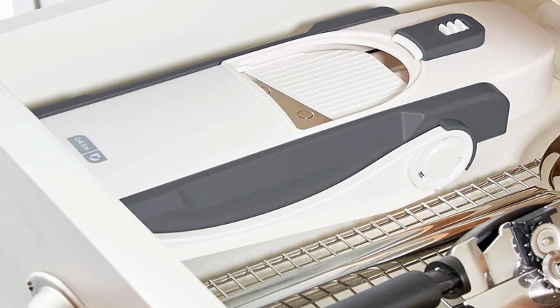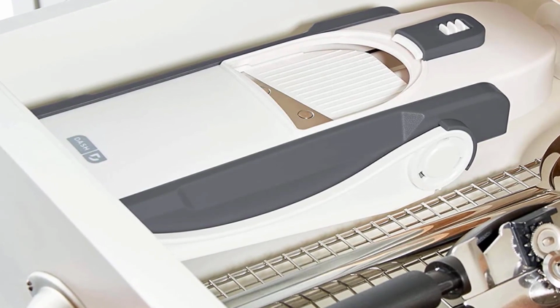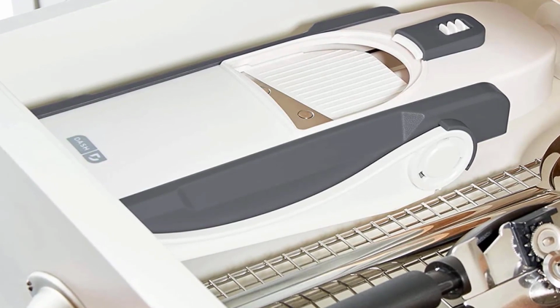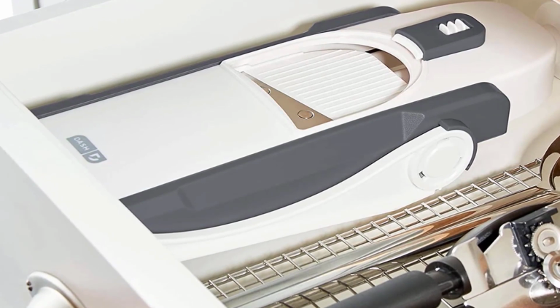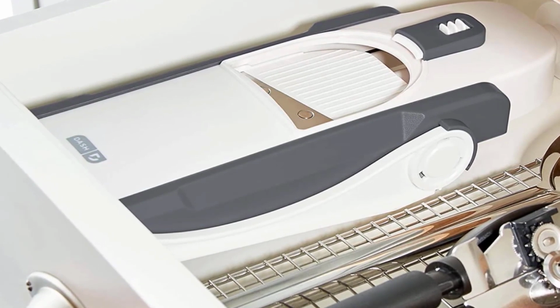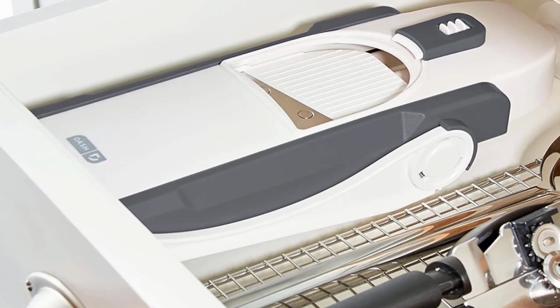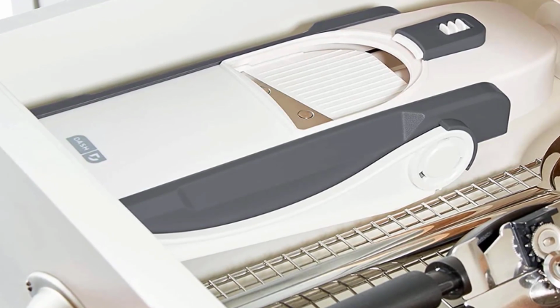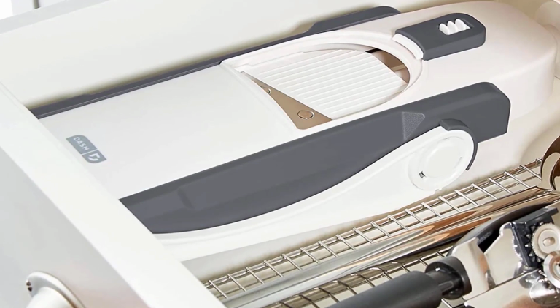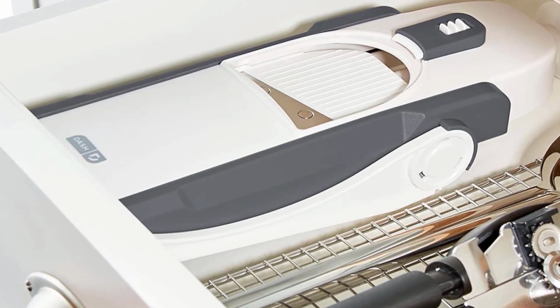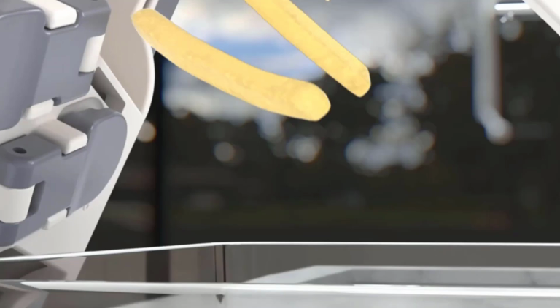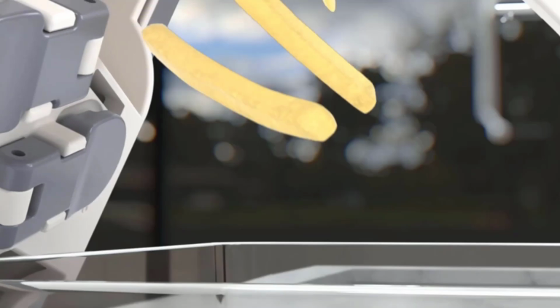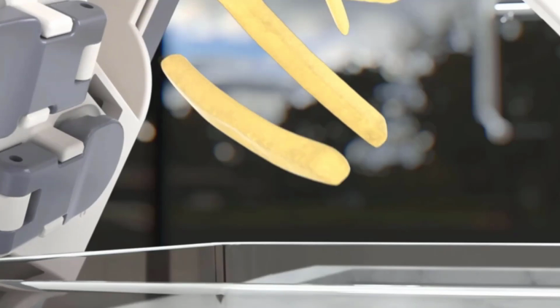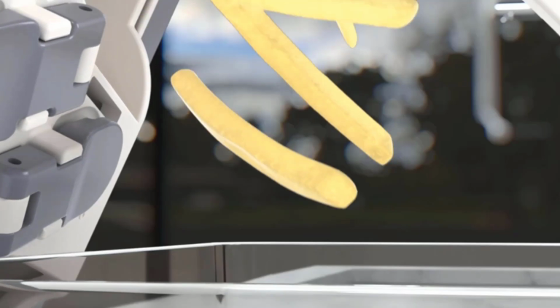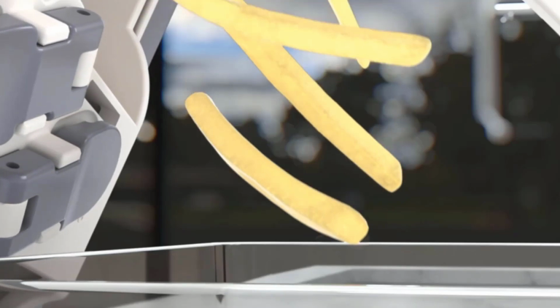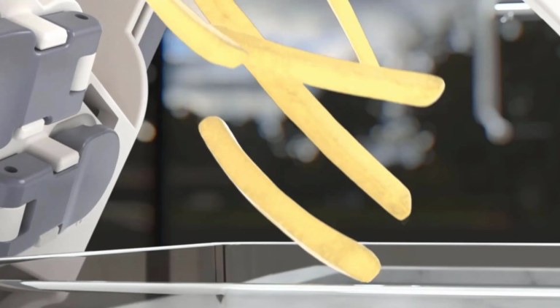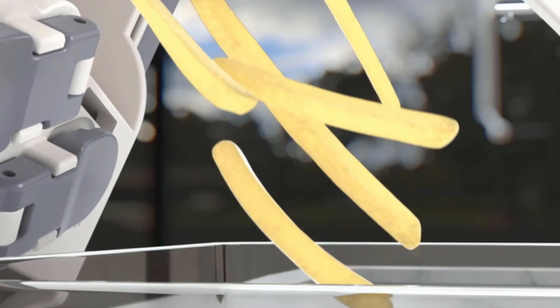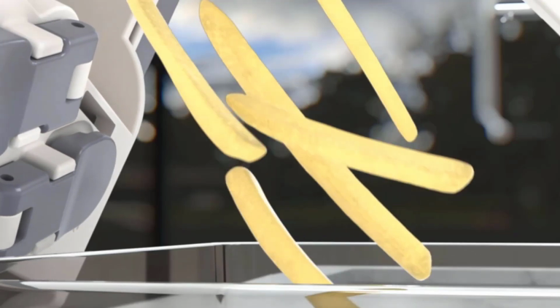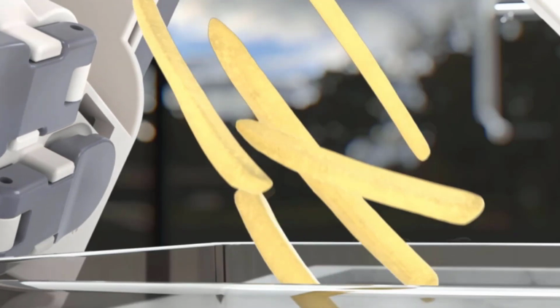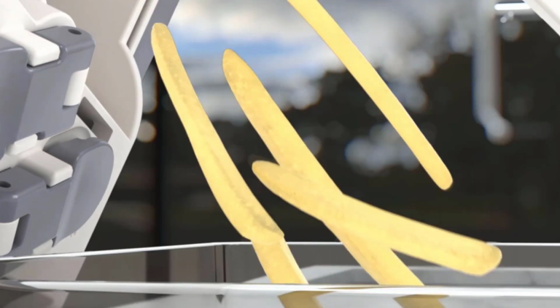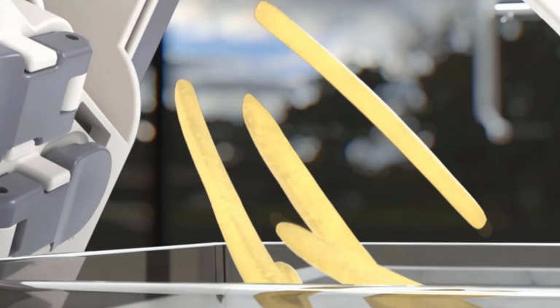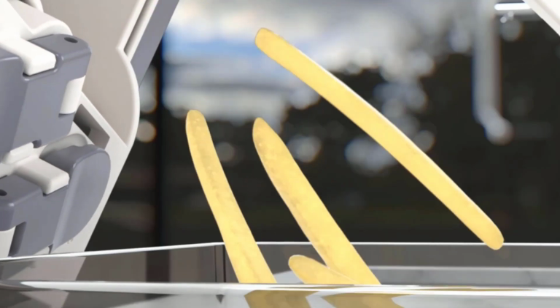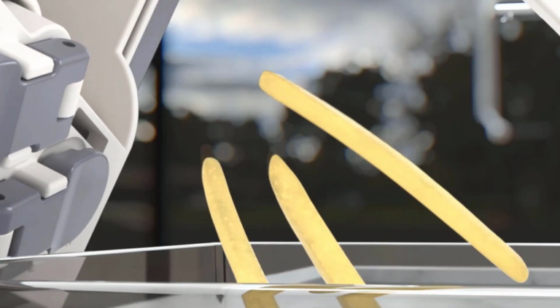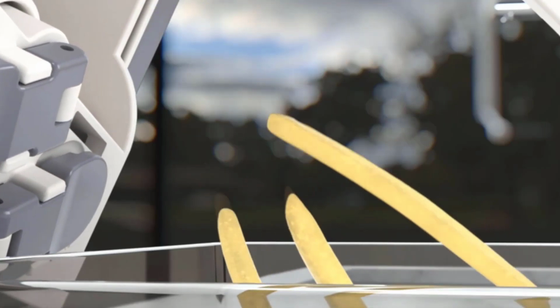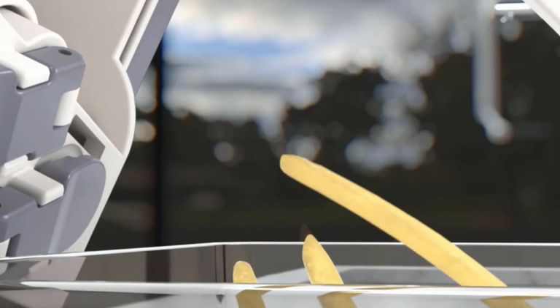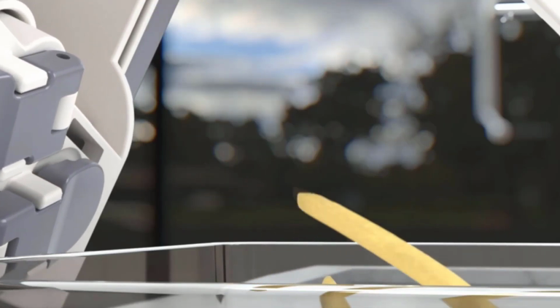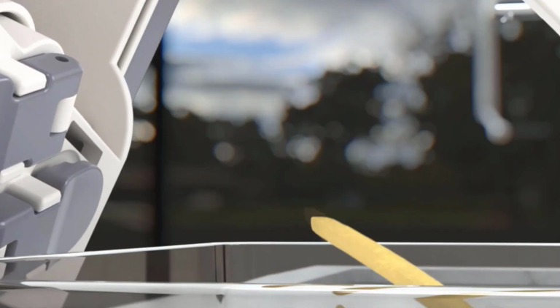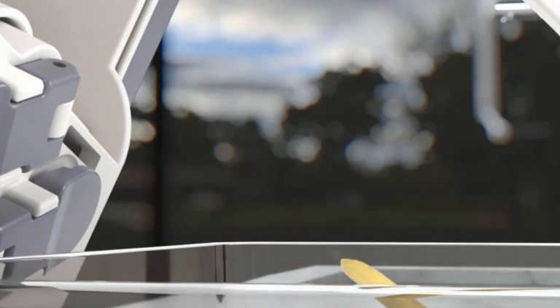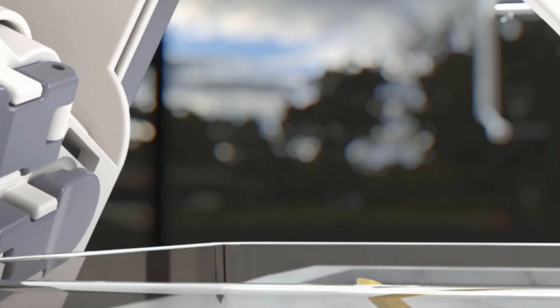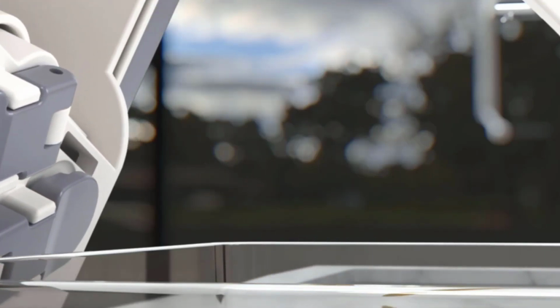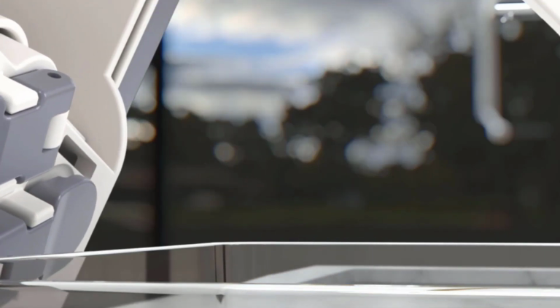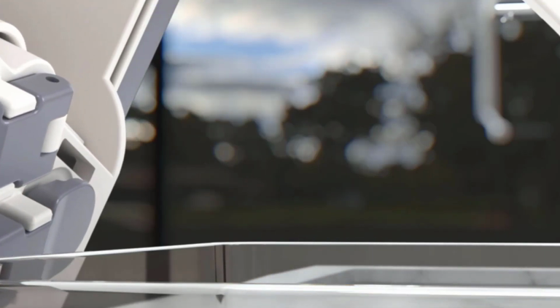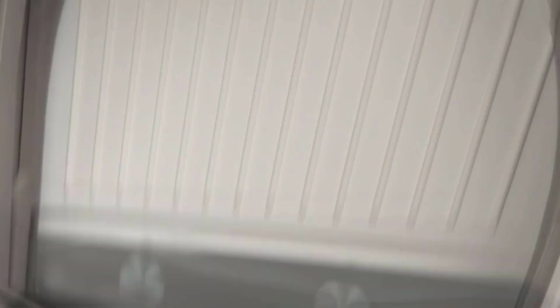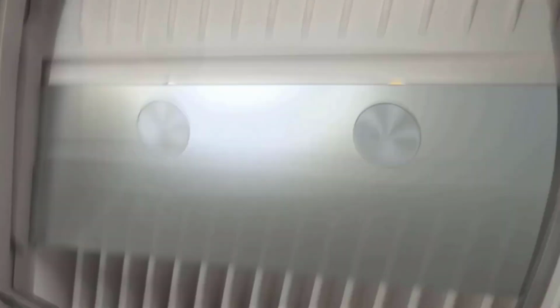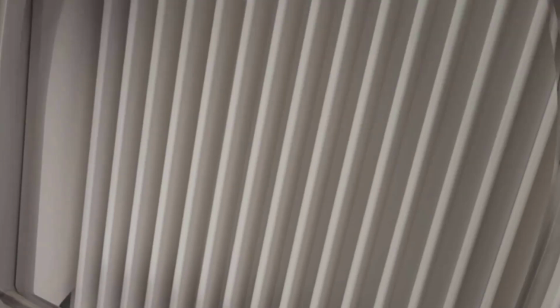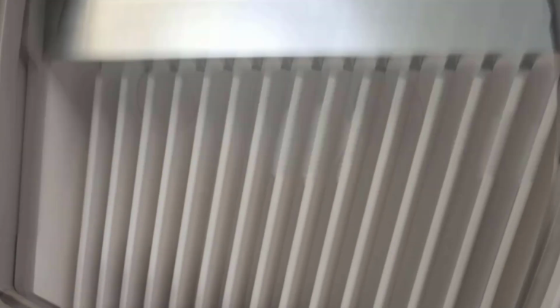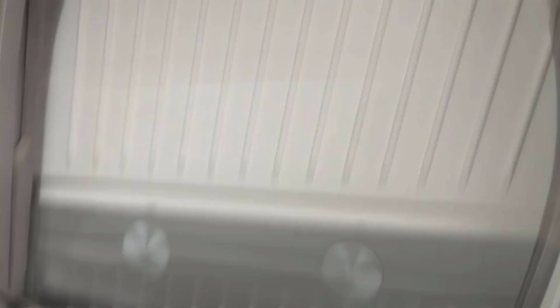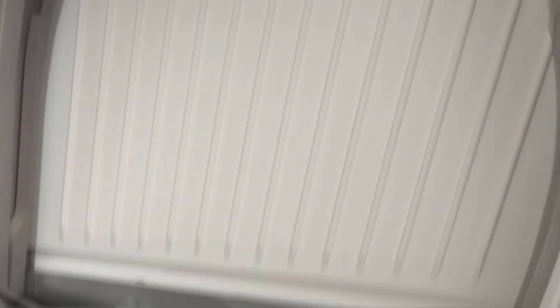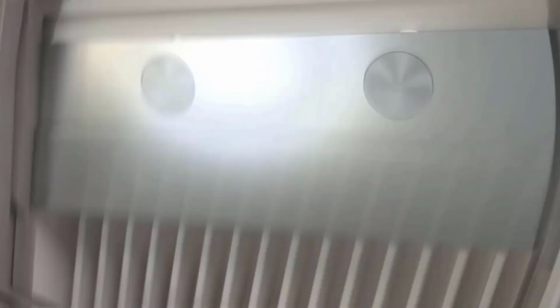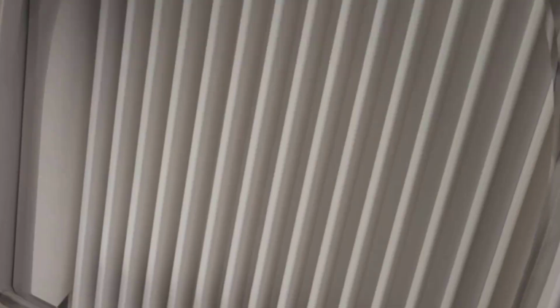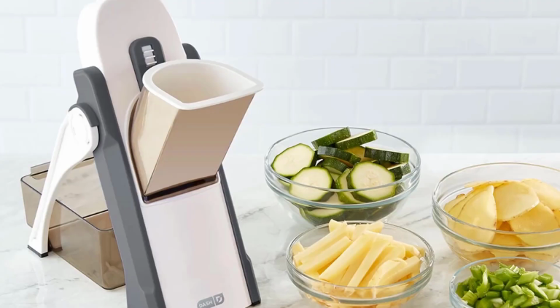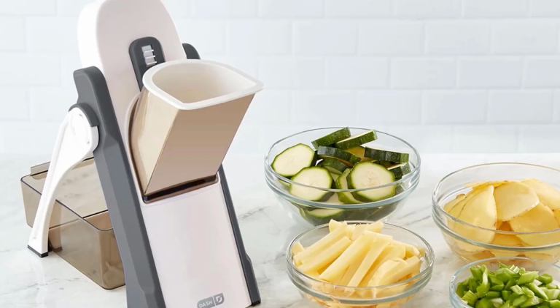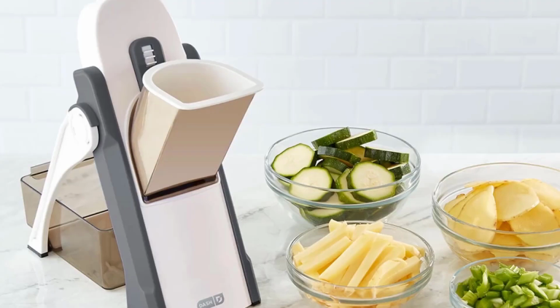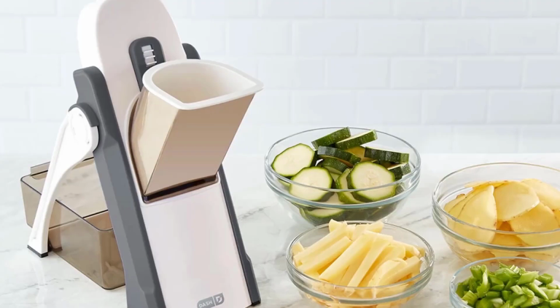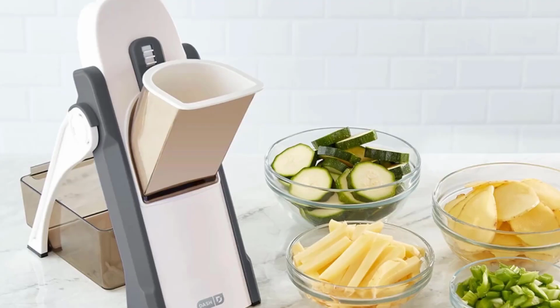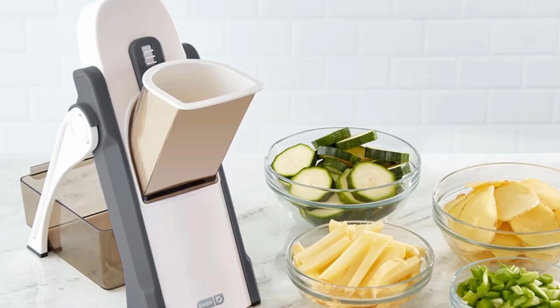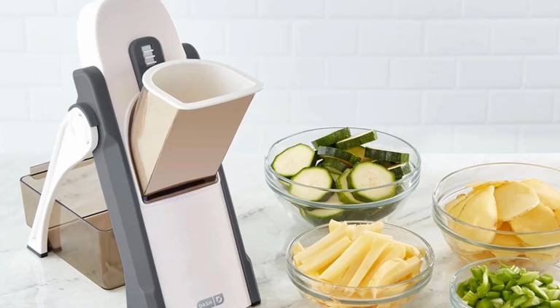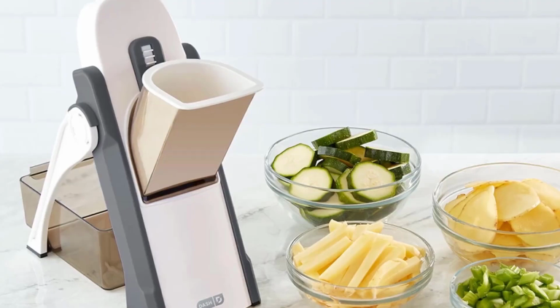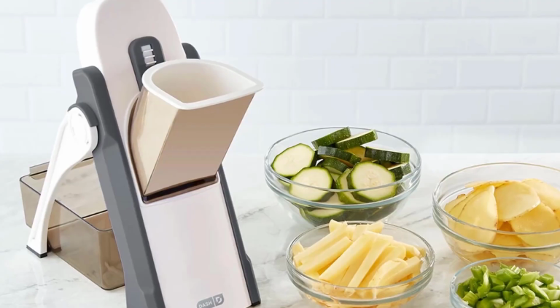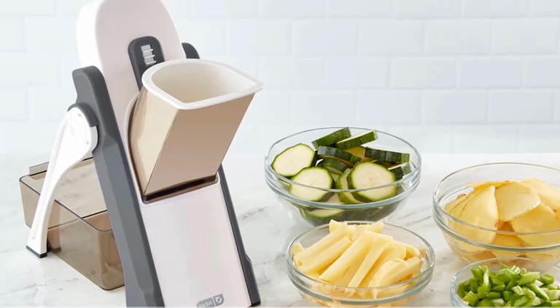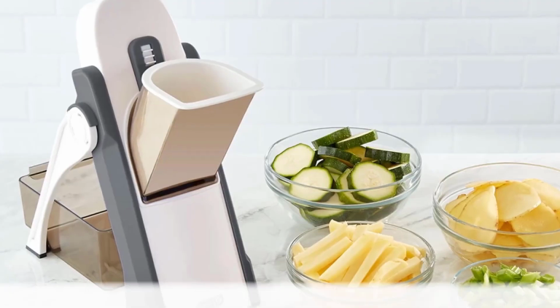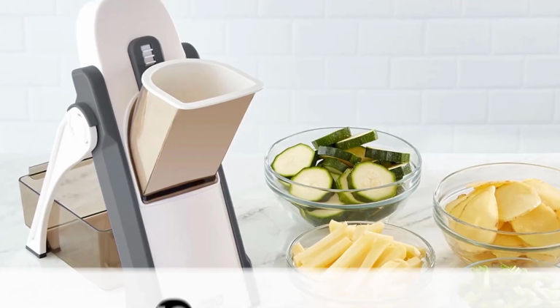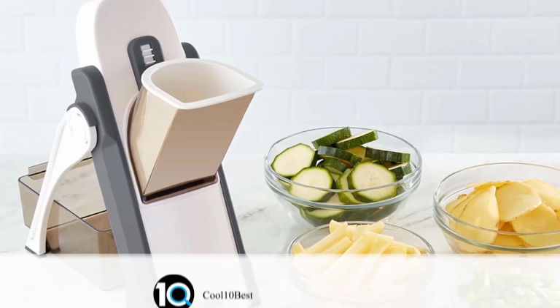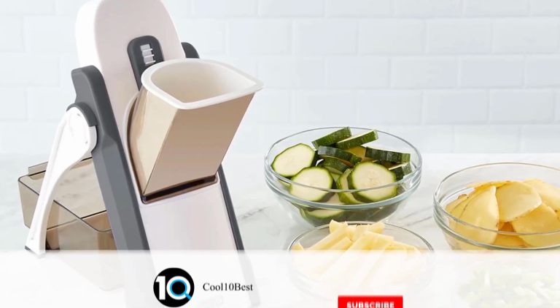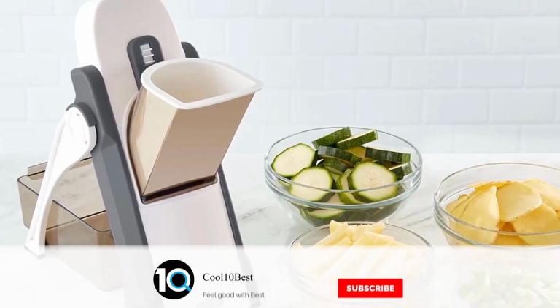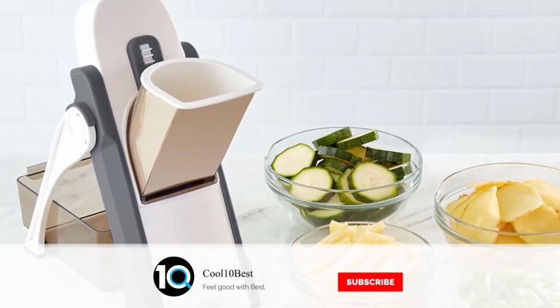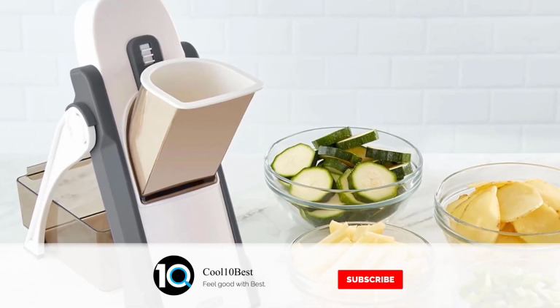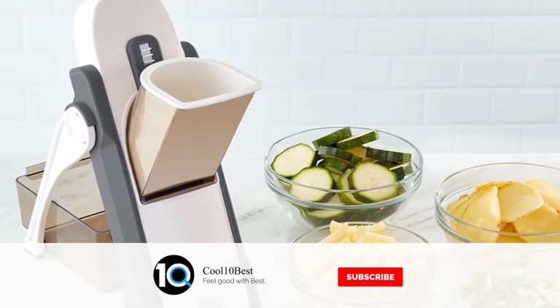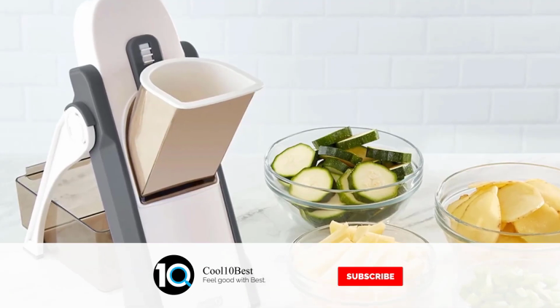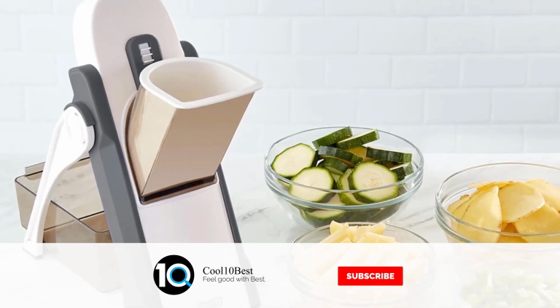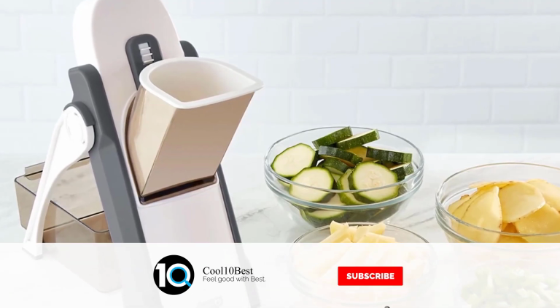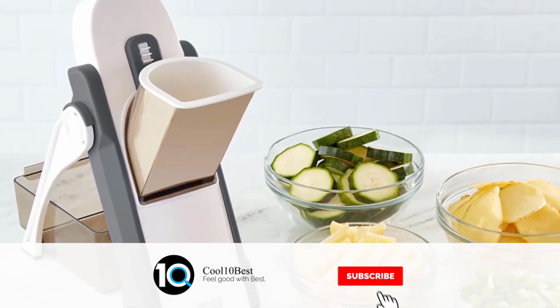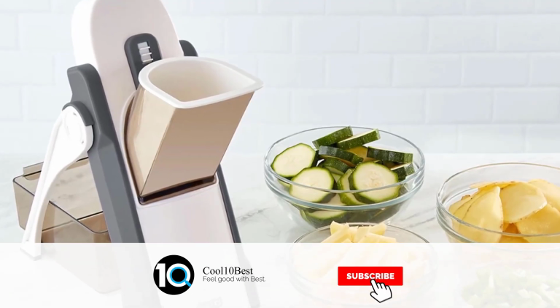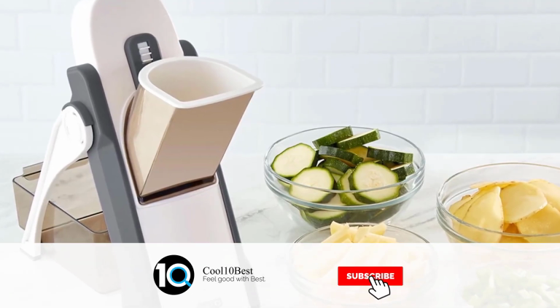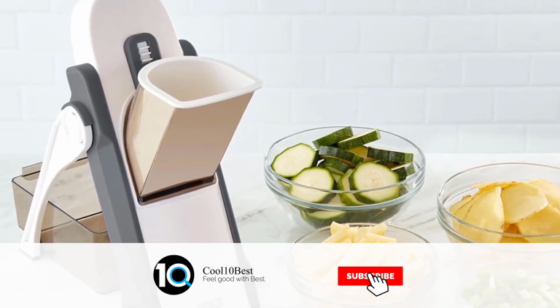Complete with a recipe guide featuring dishes including coleslaw and potato chips, the Safe Slice Mandolin makes food prep quick and easy.